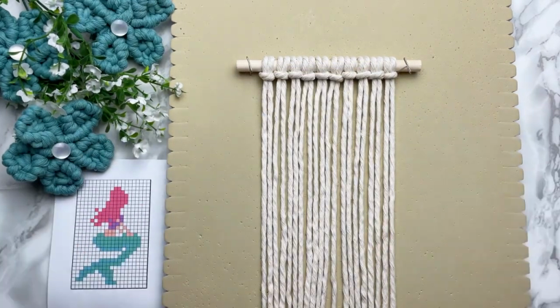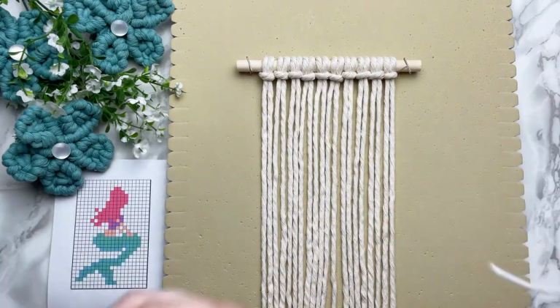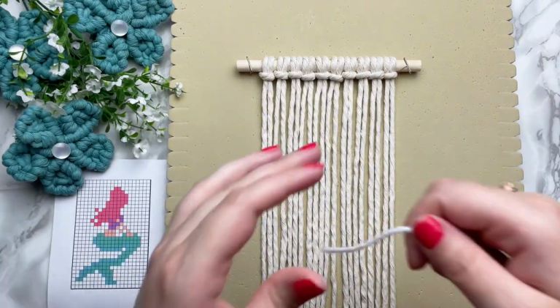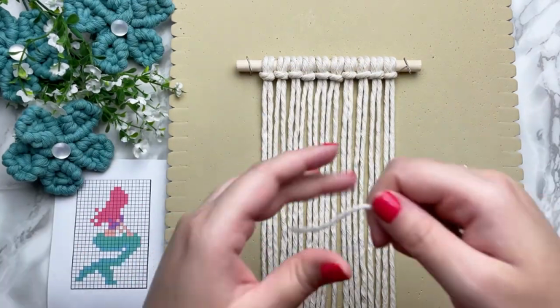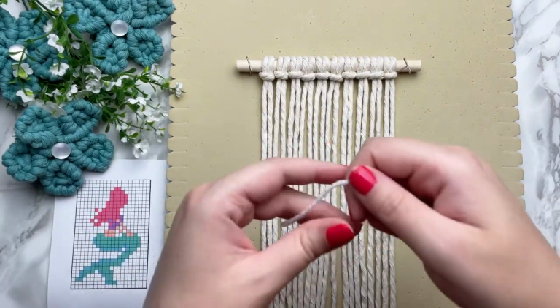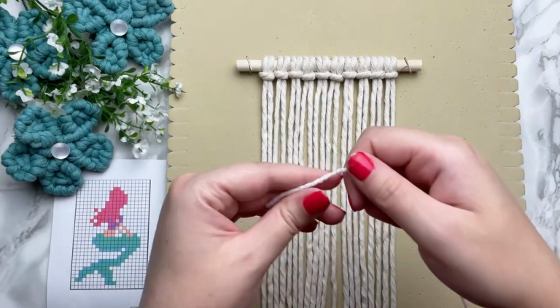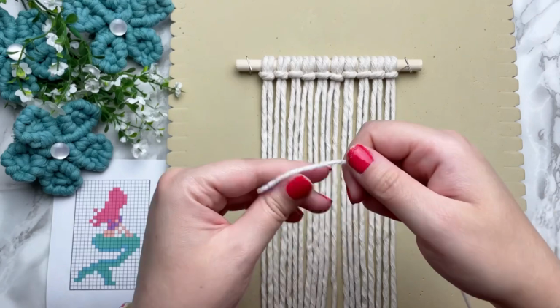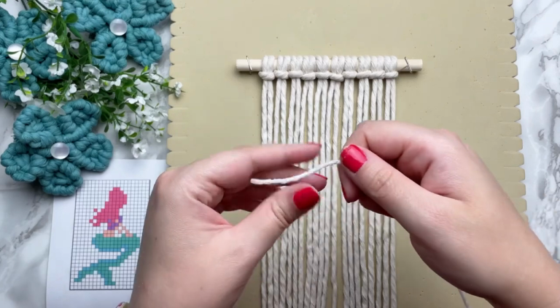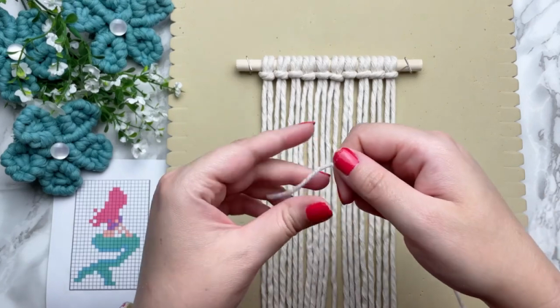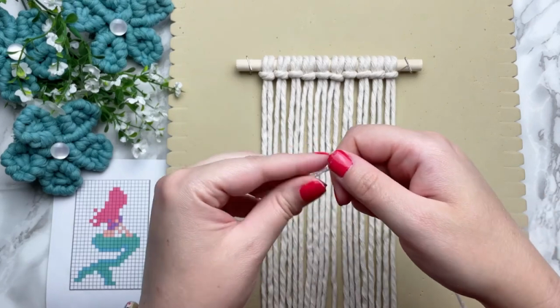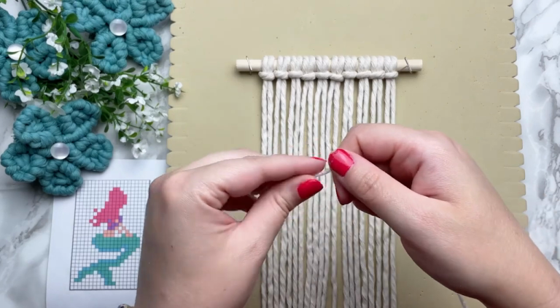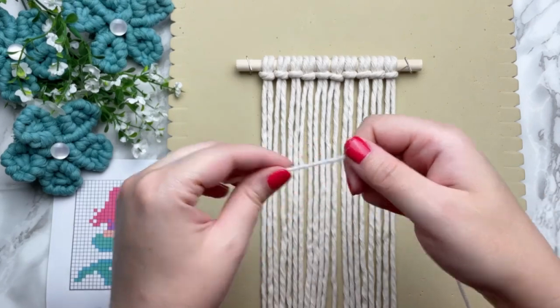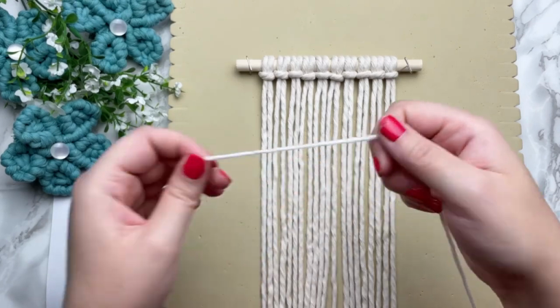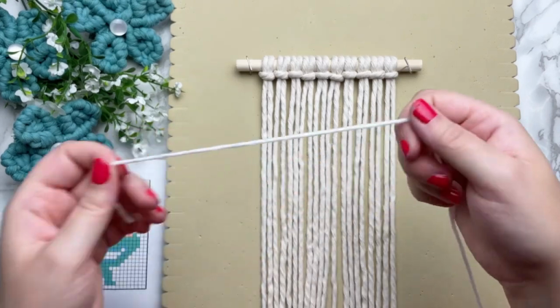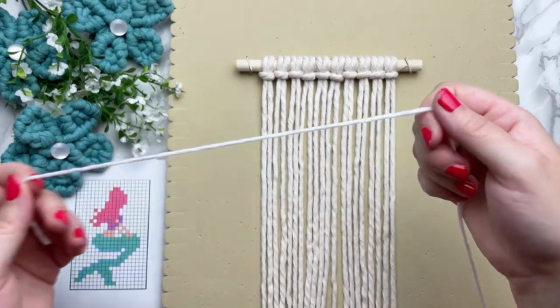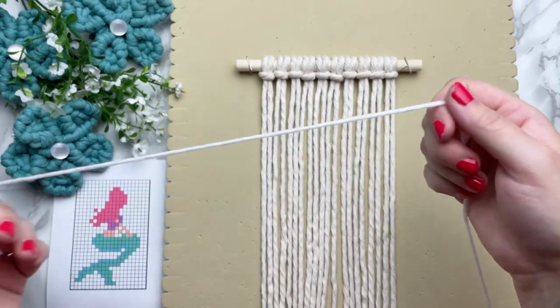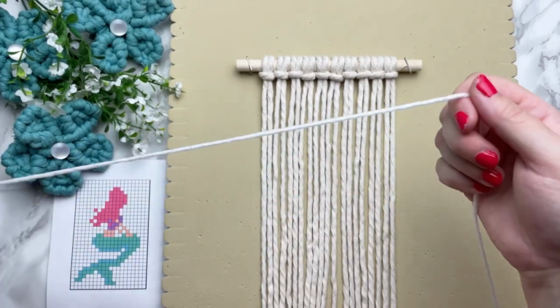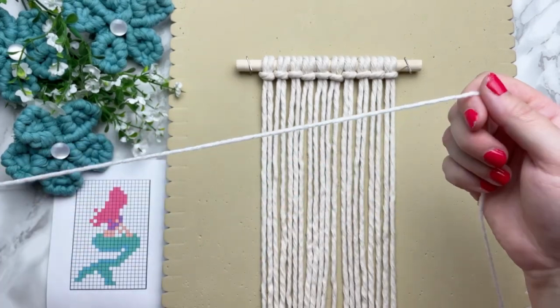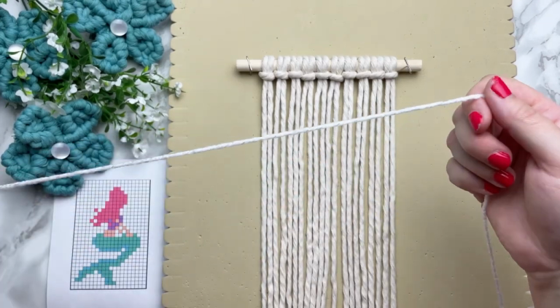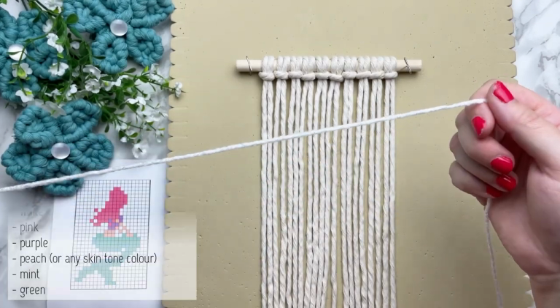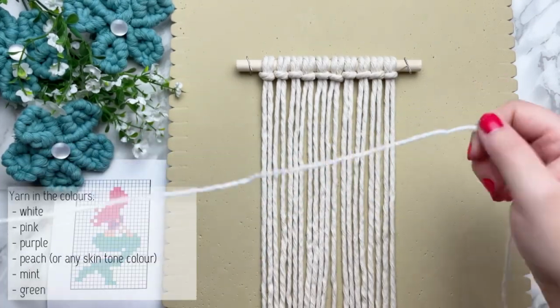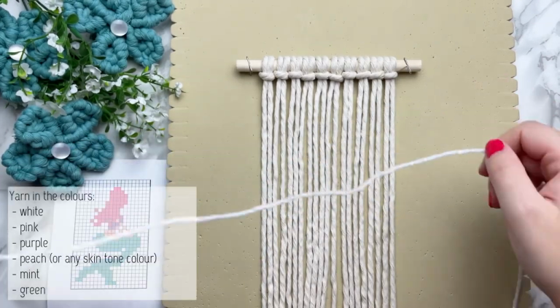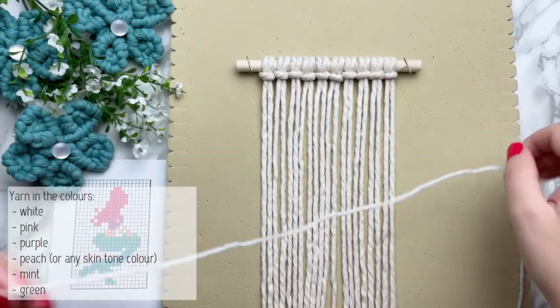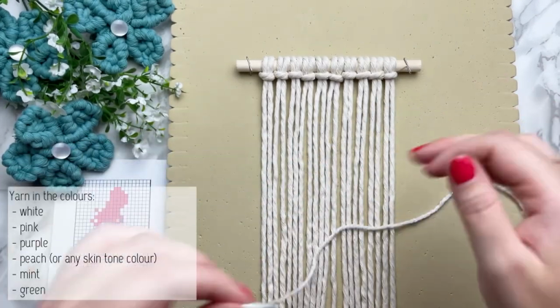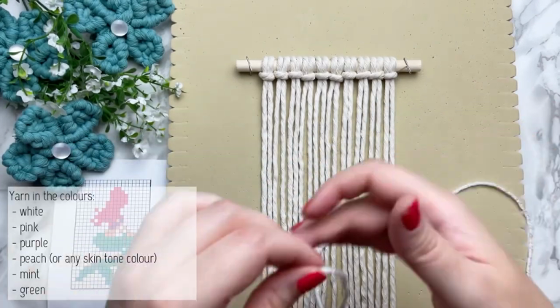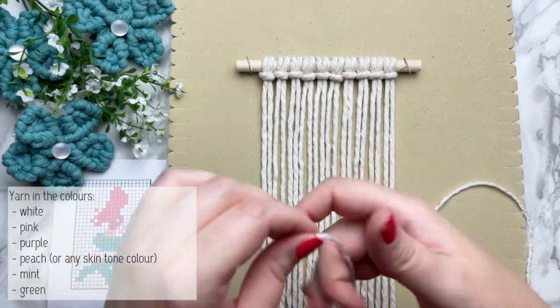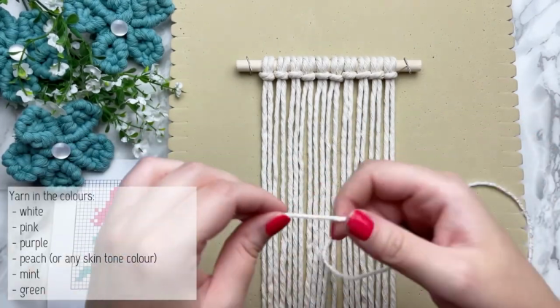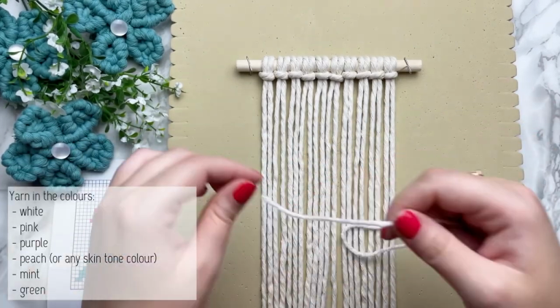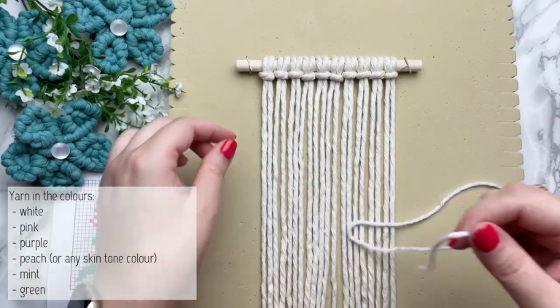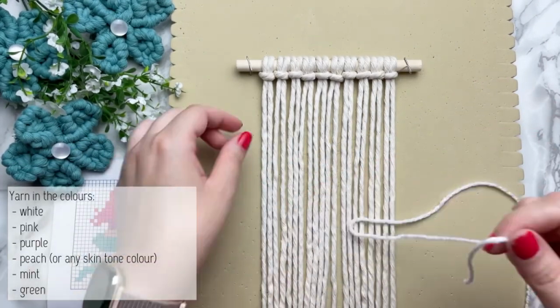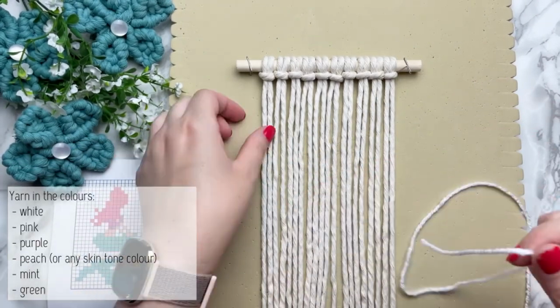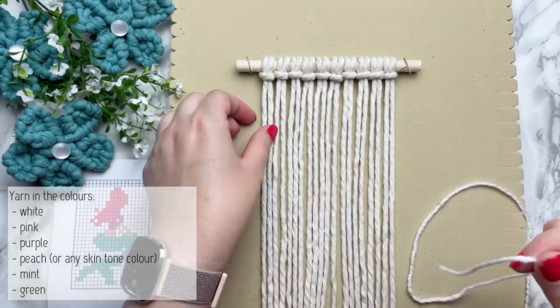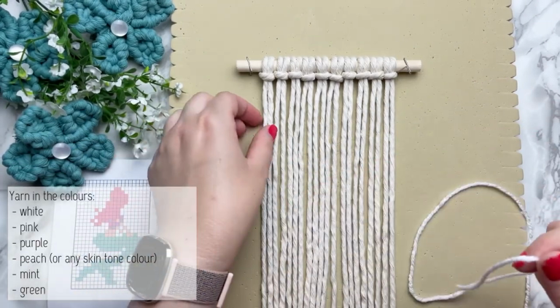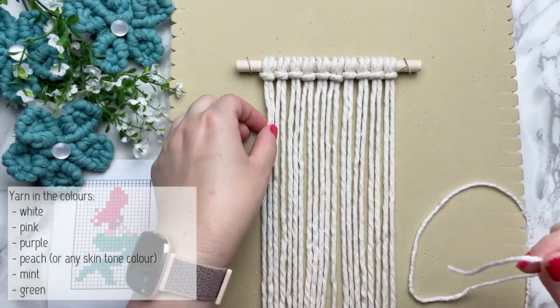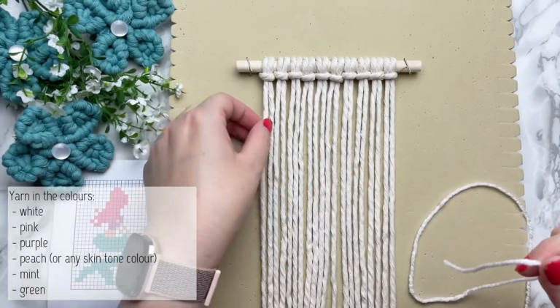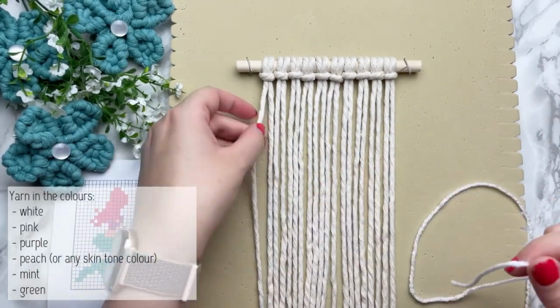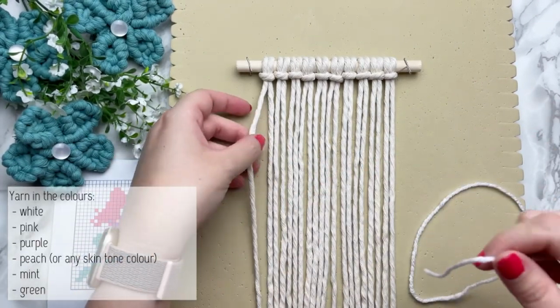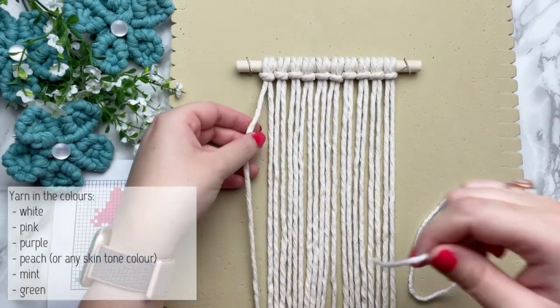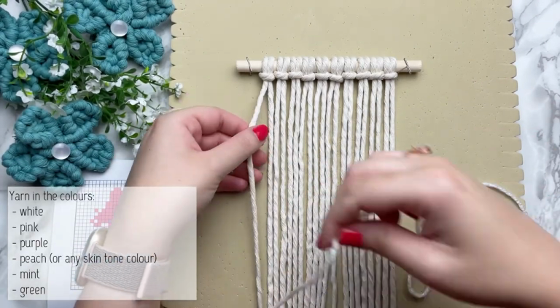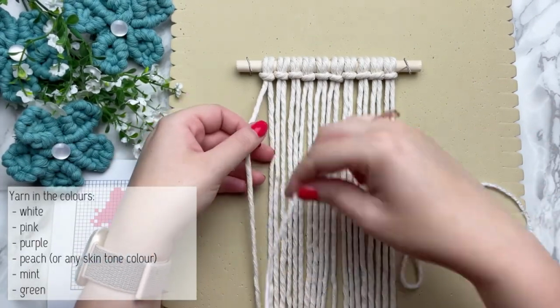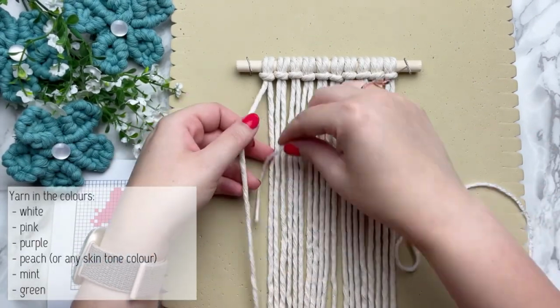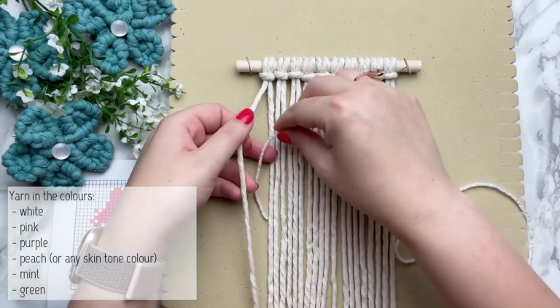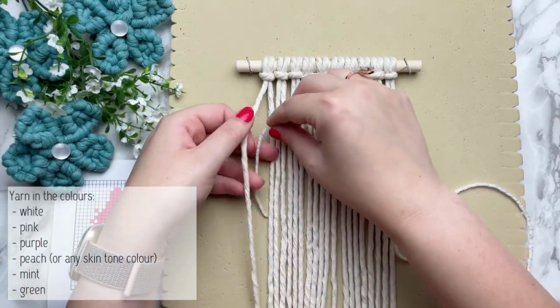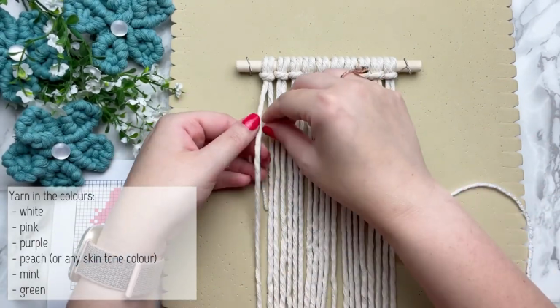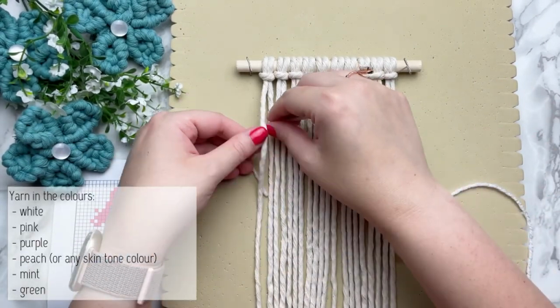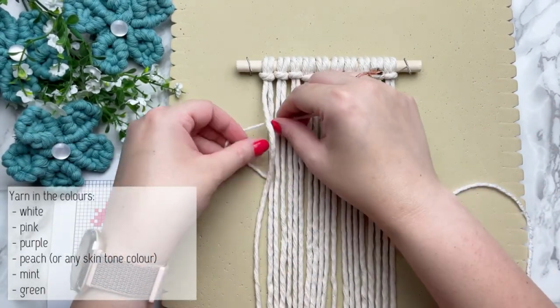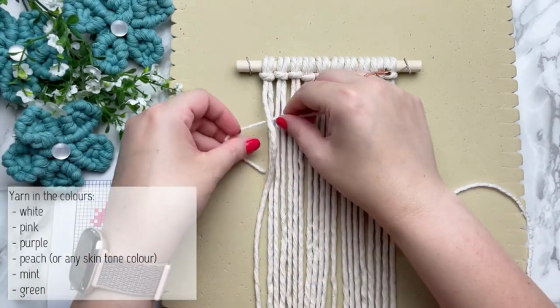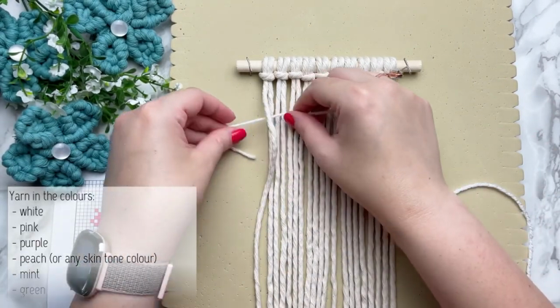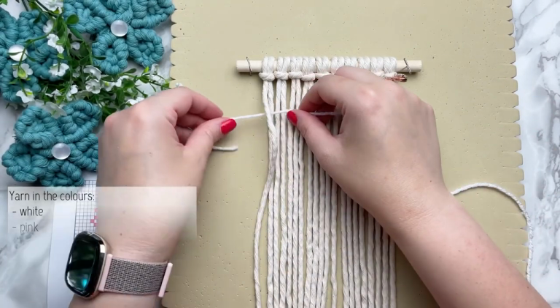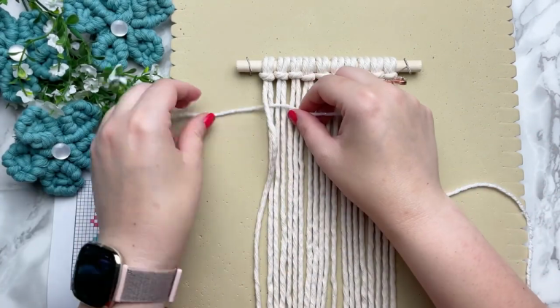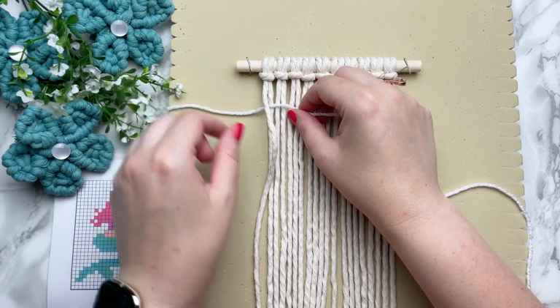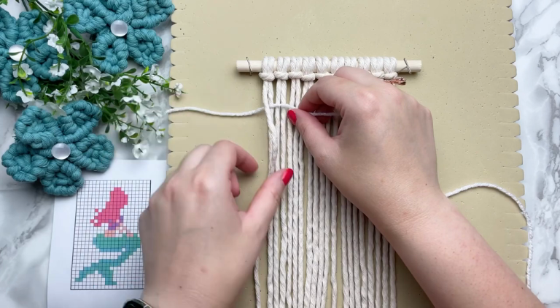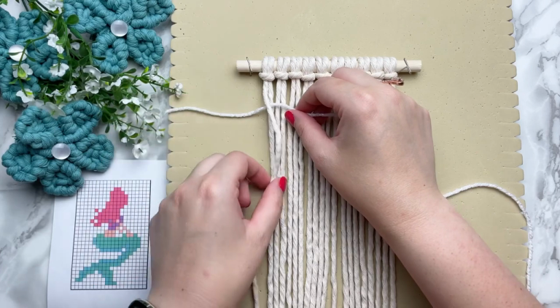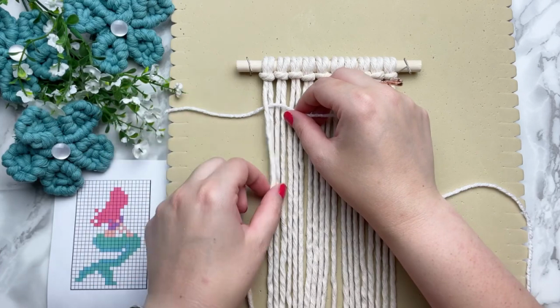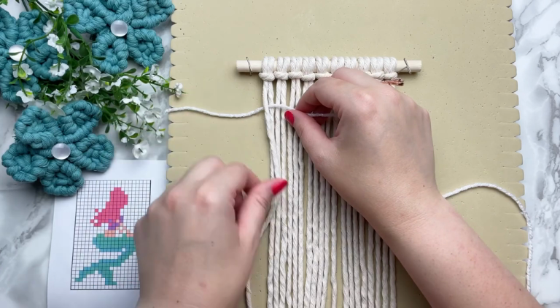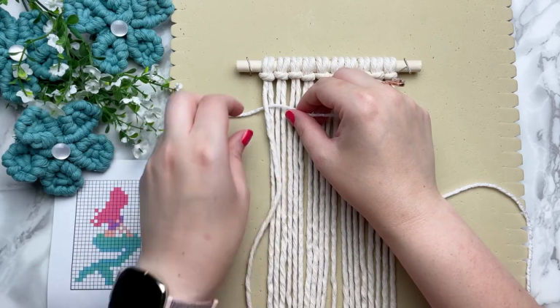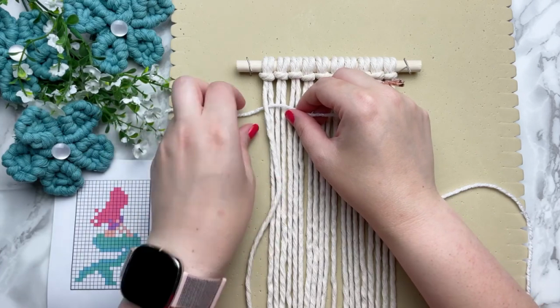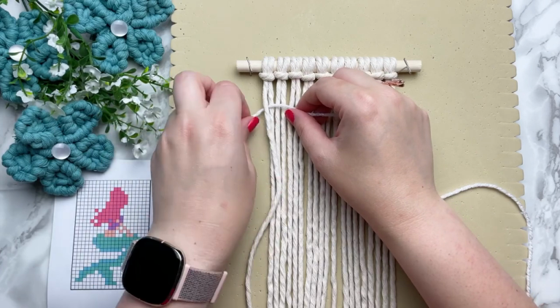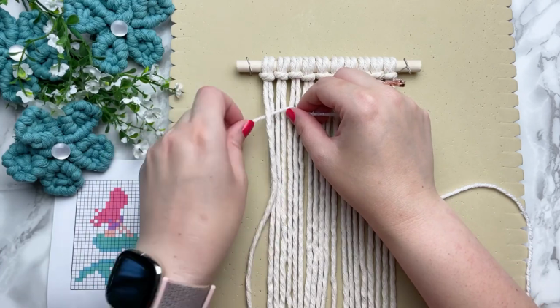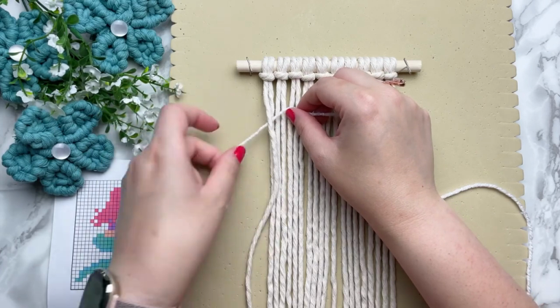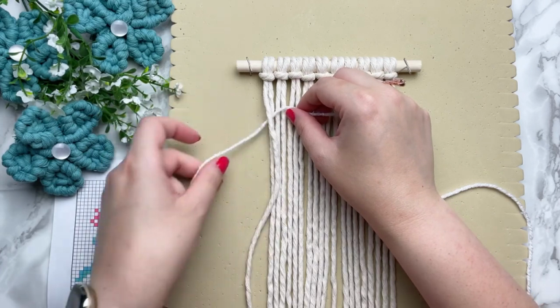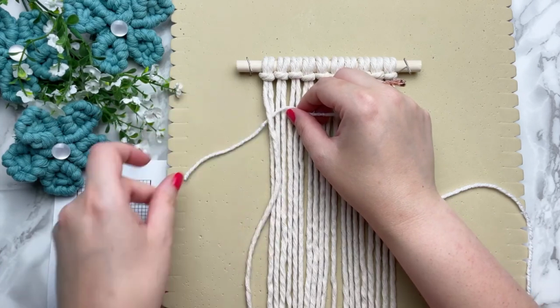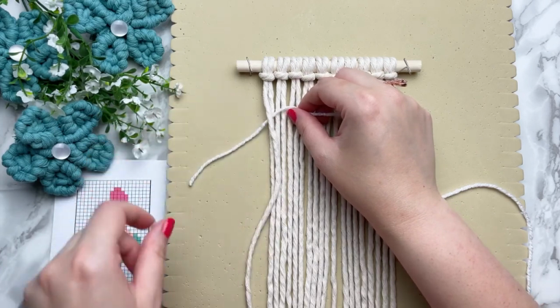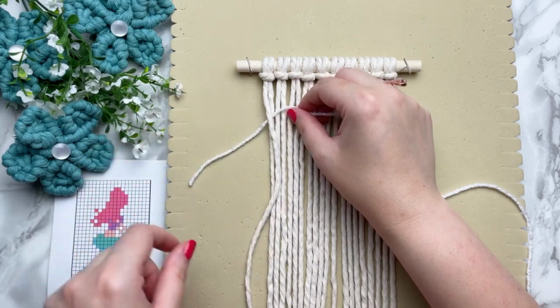Now for our working cords, I'm using yarn and you want to make sure your yarn is half the diameter of your filler cord.